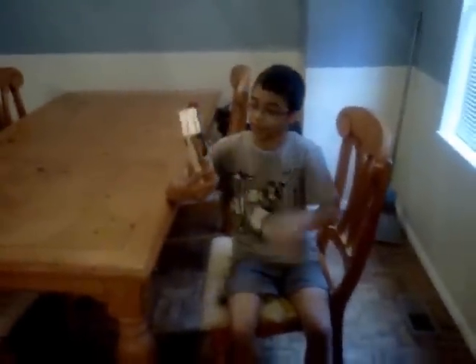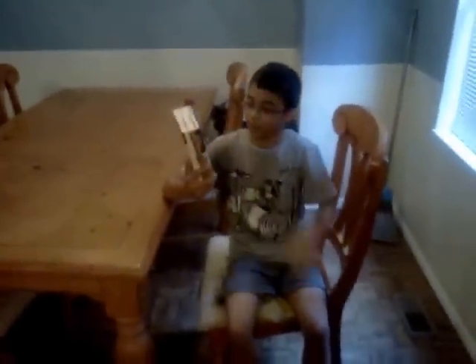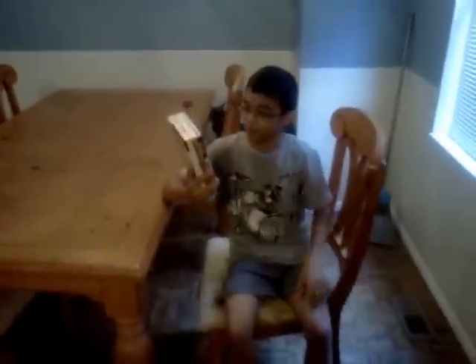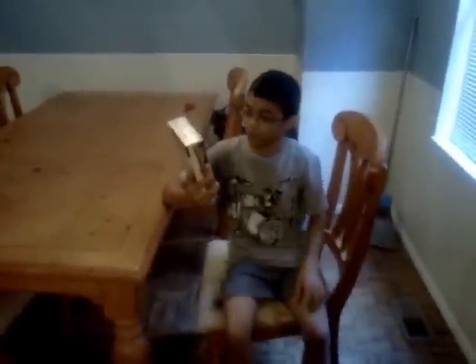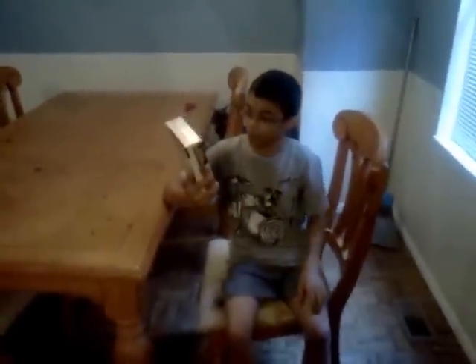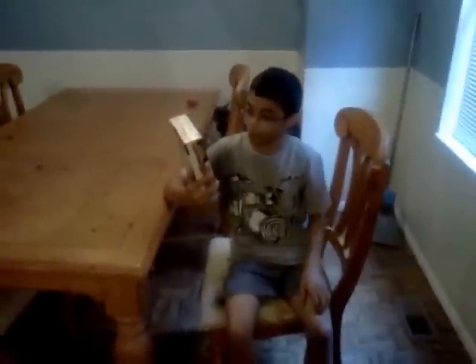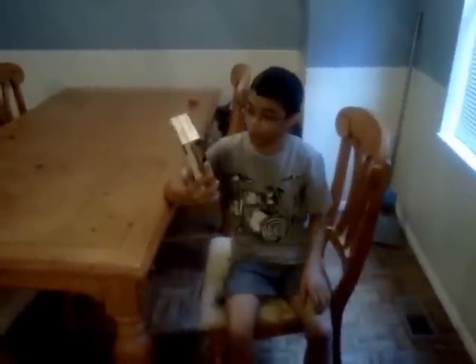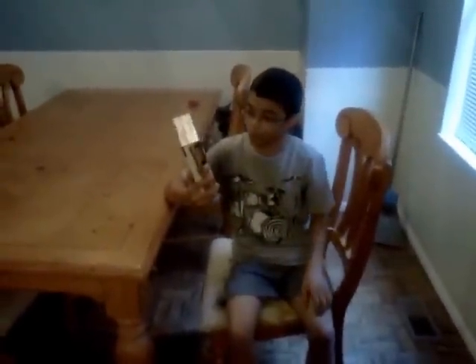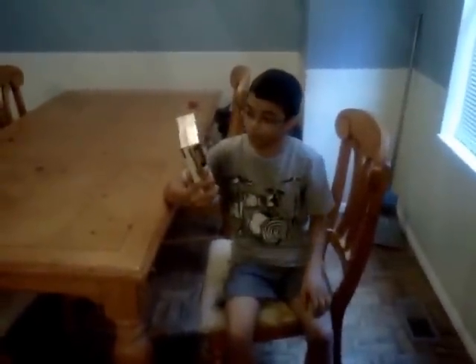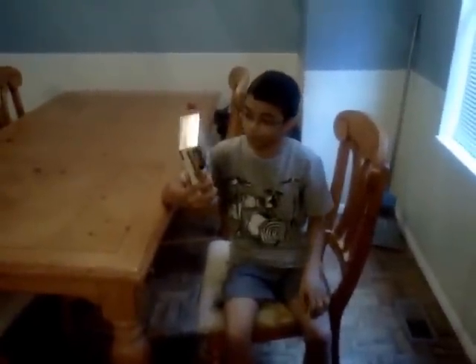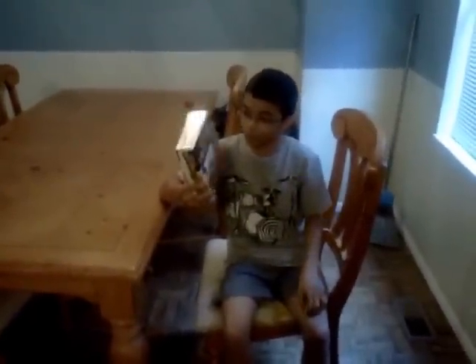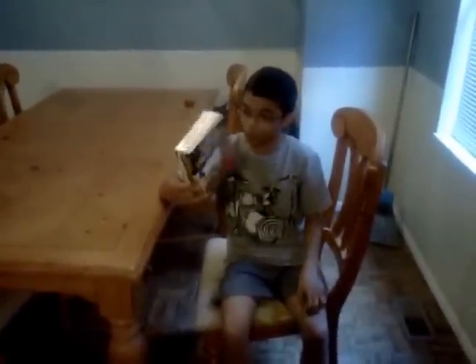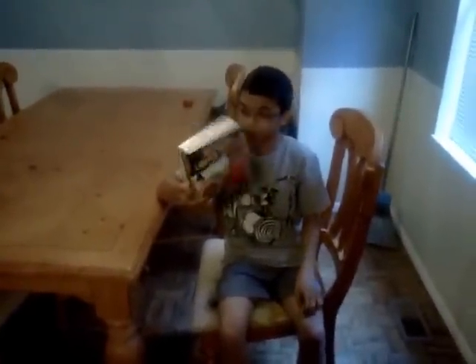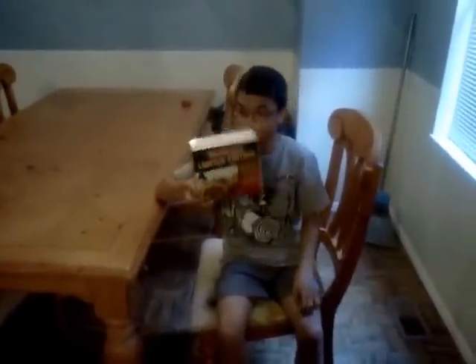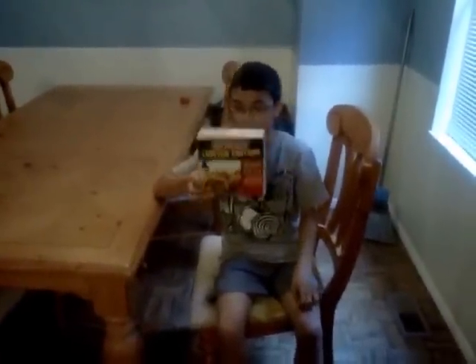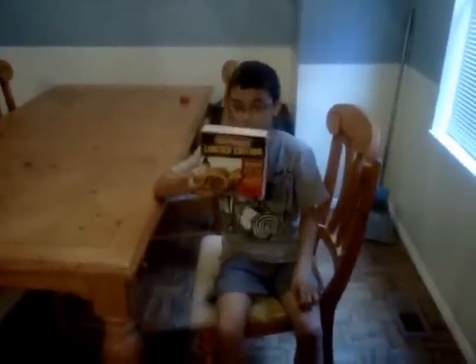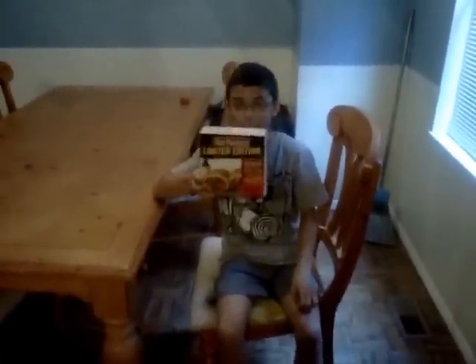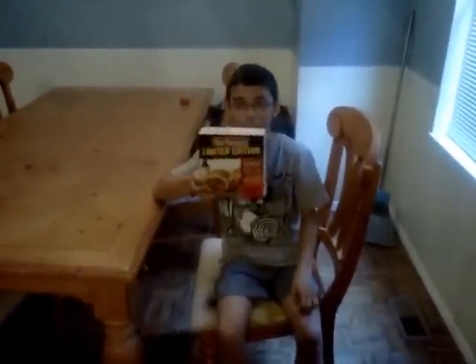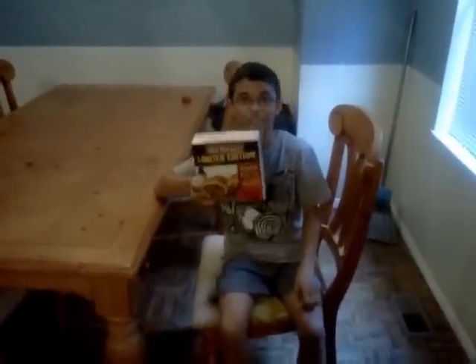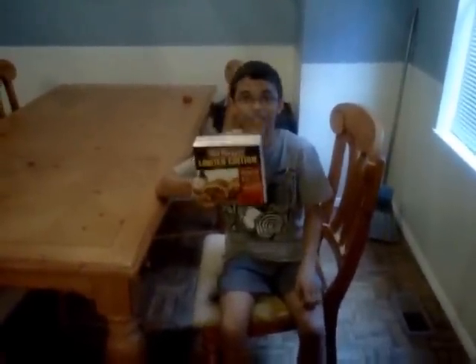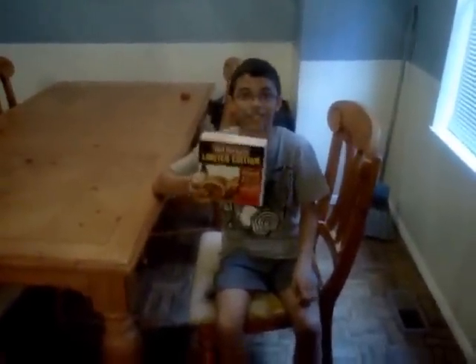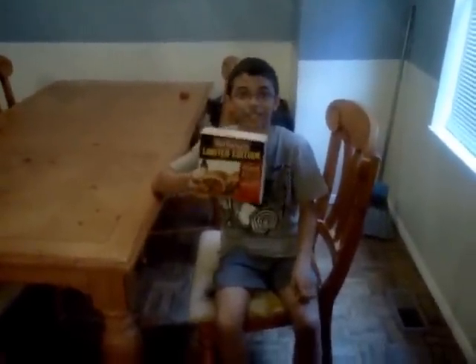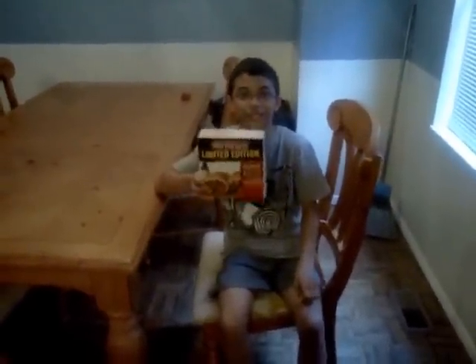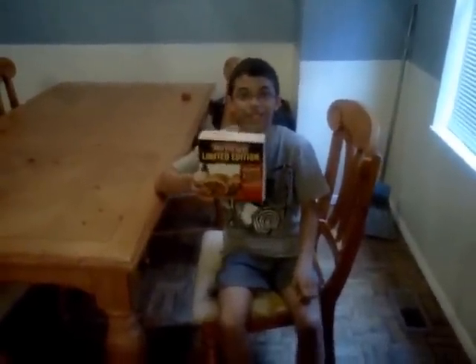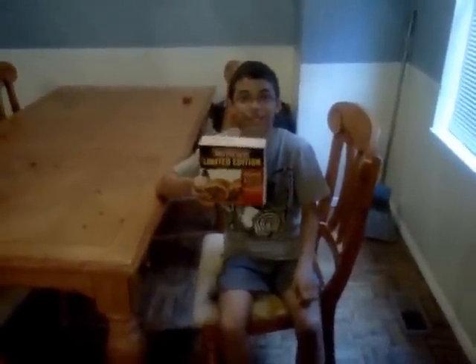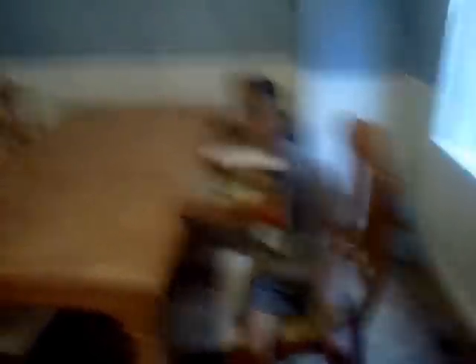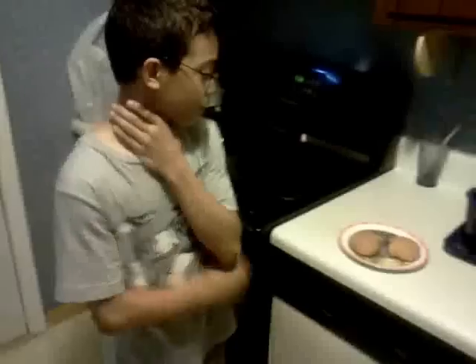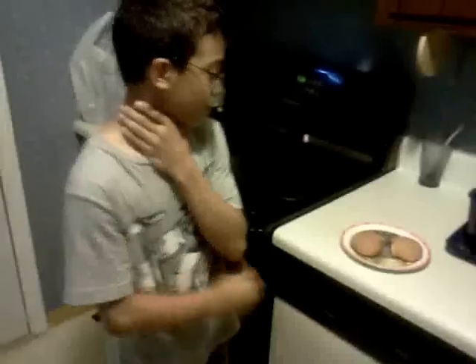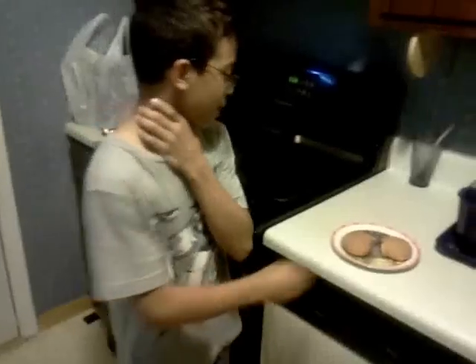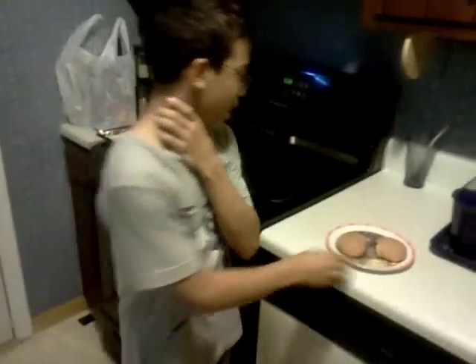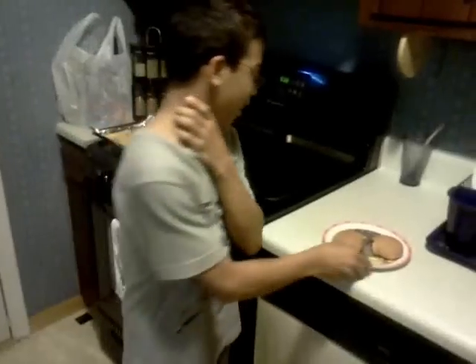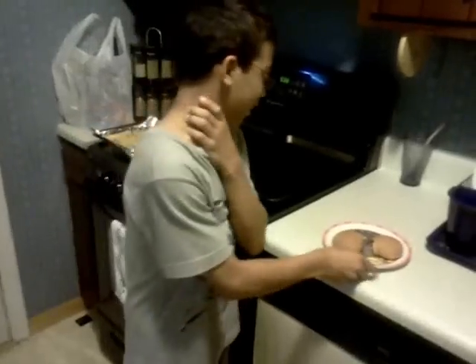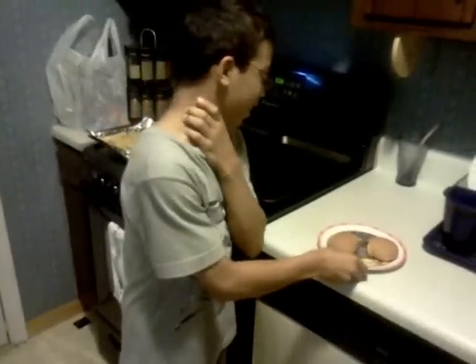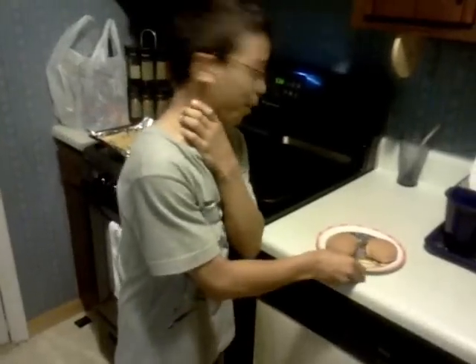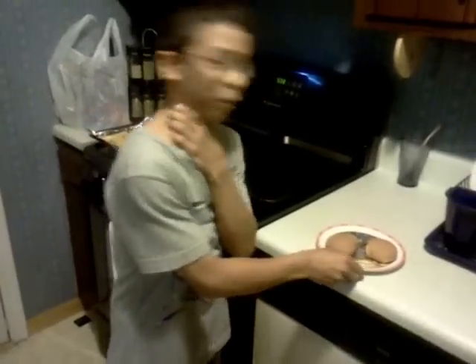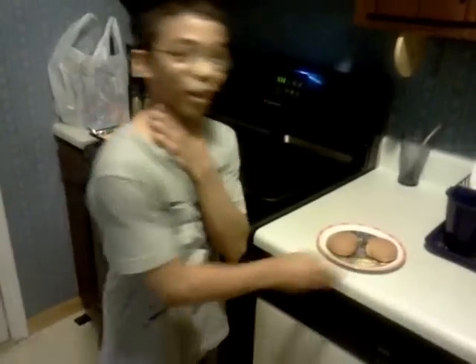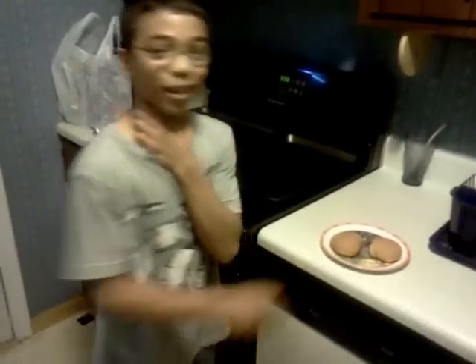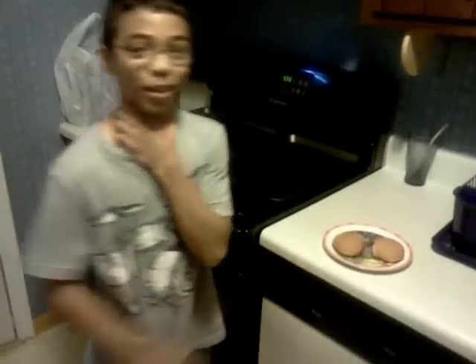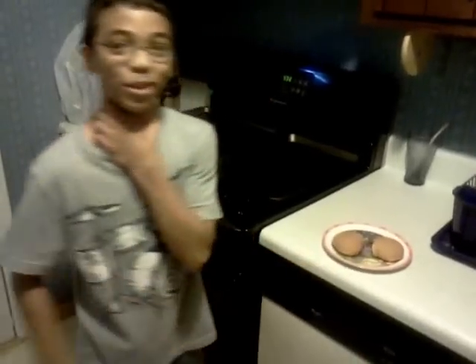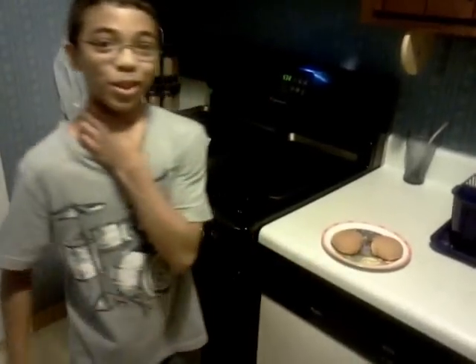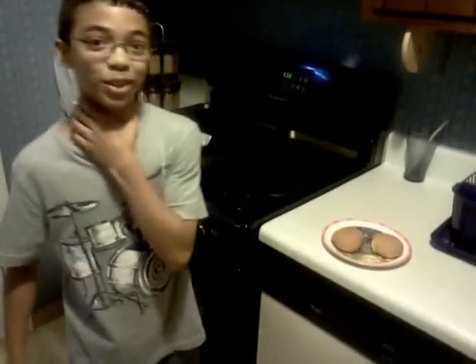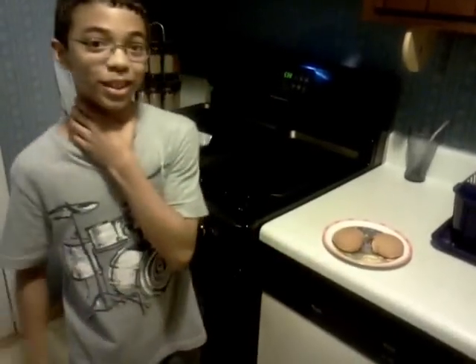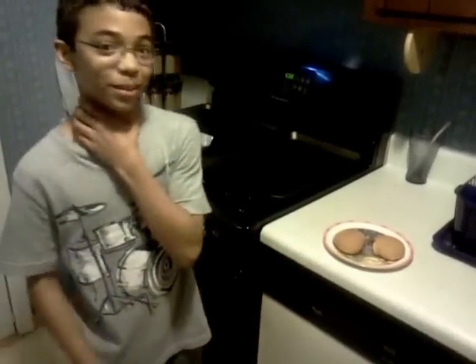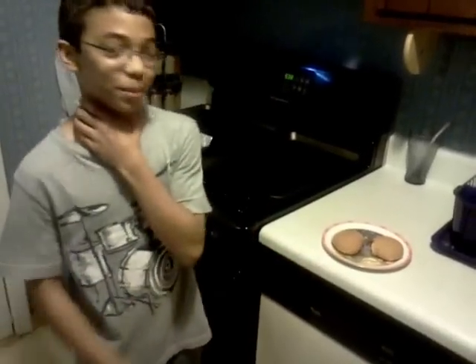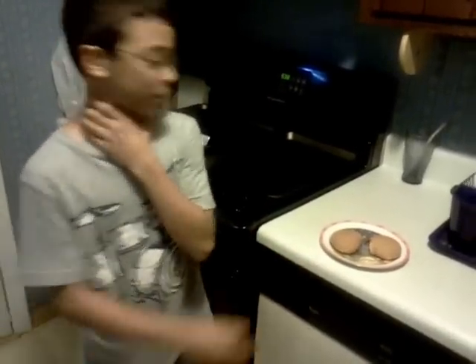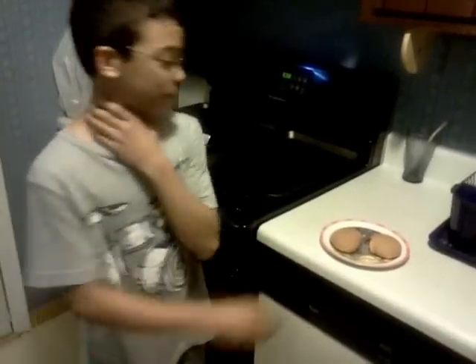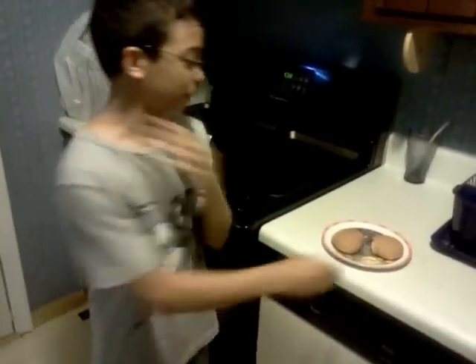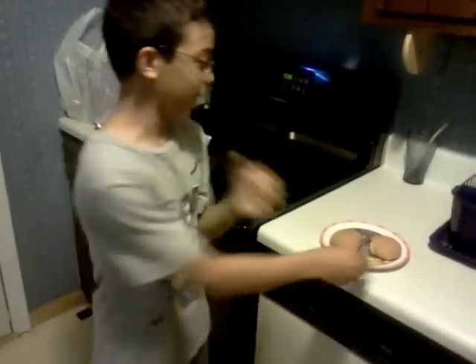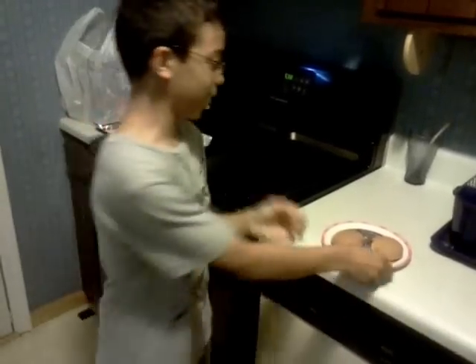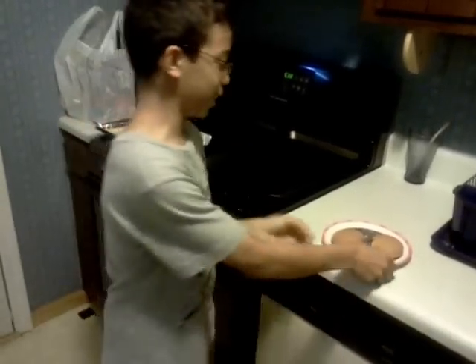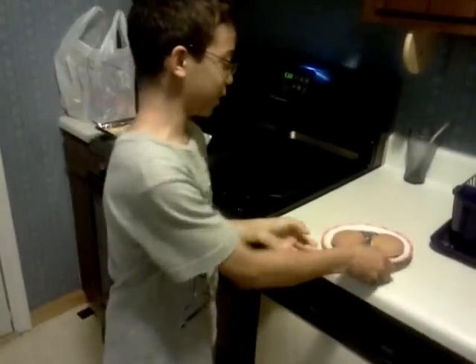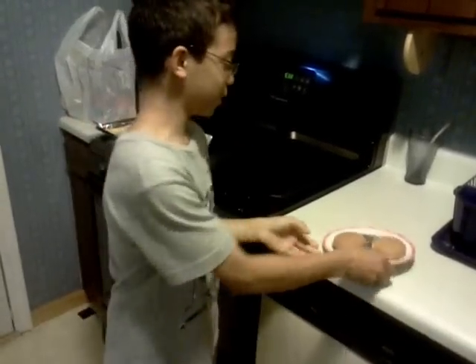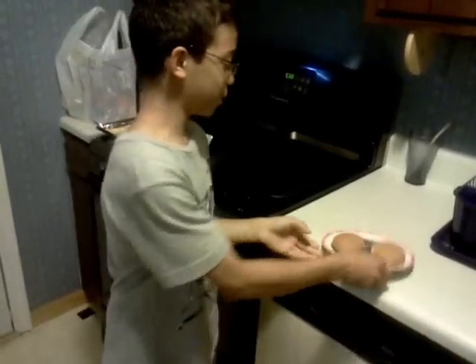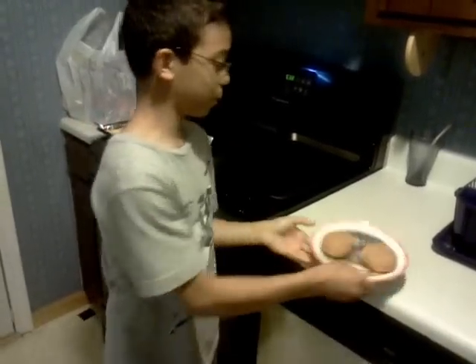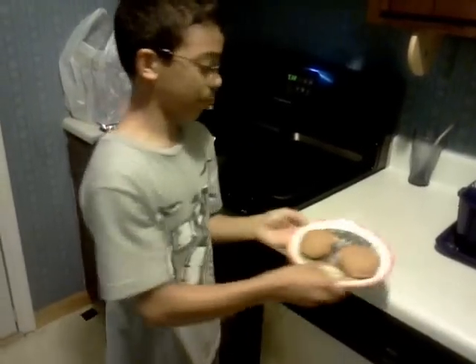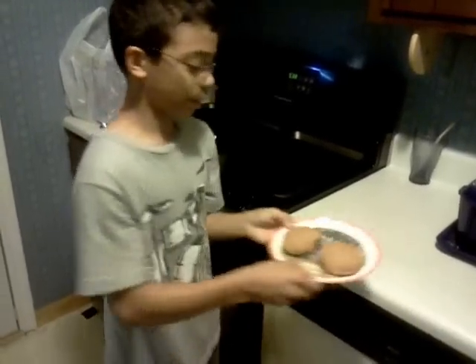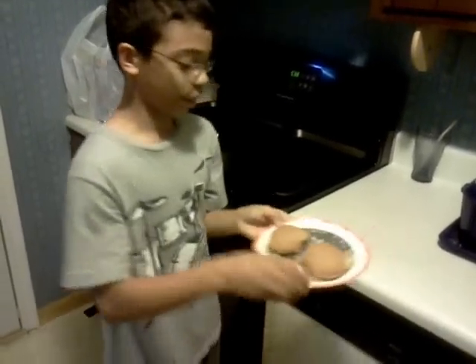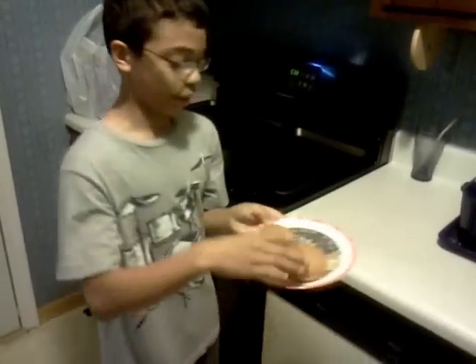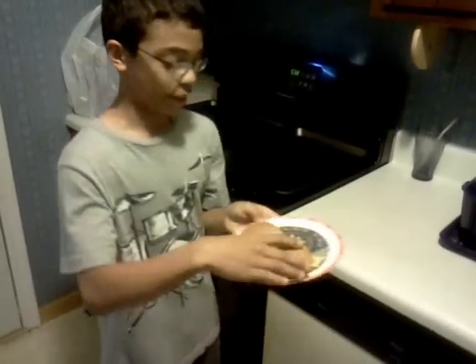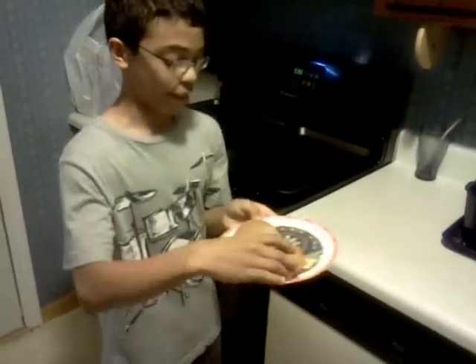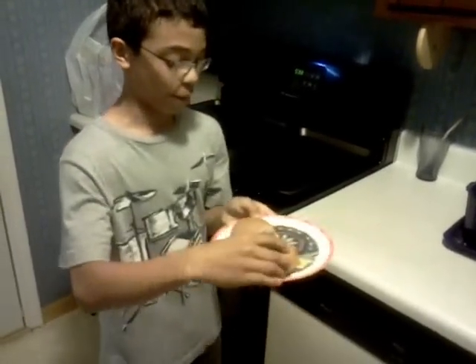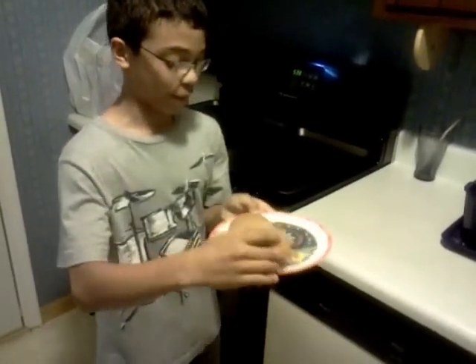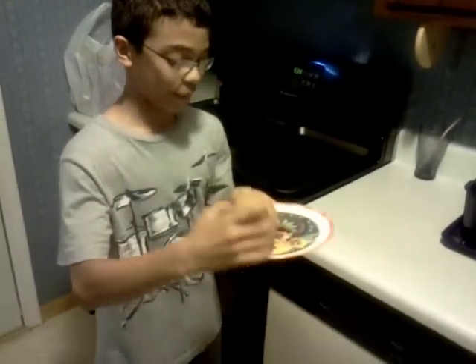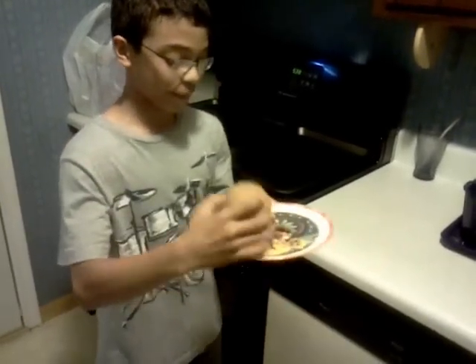So let's see how it tastes. I've cooked it and let's see how it tastes.